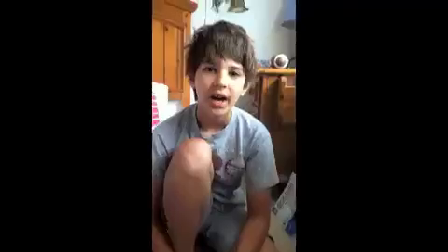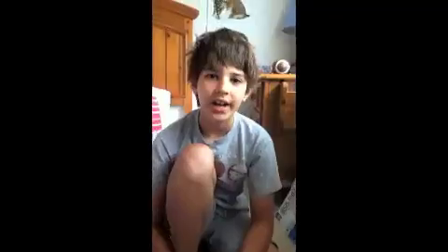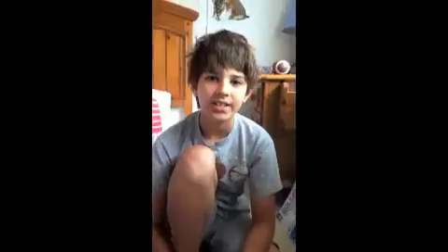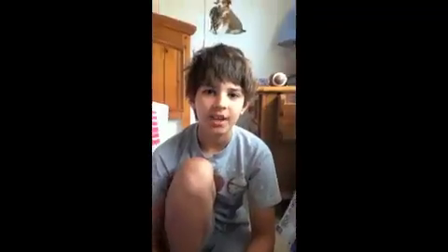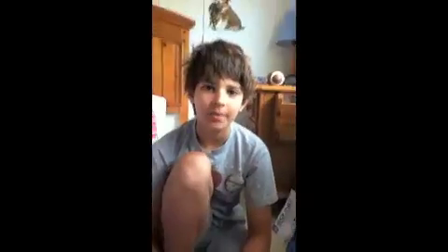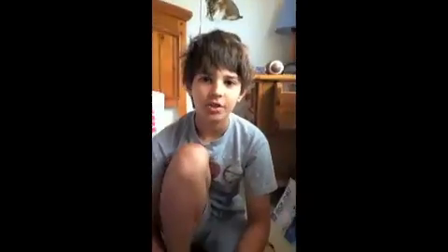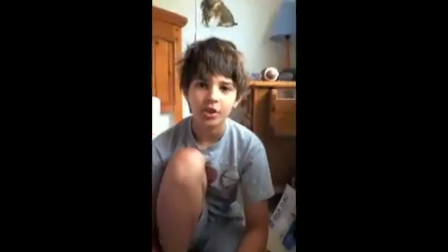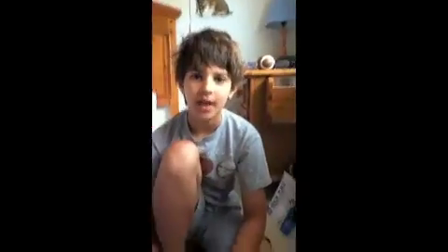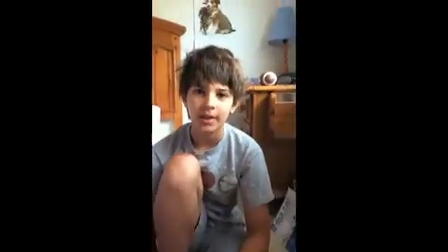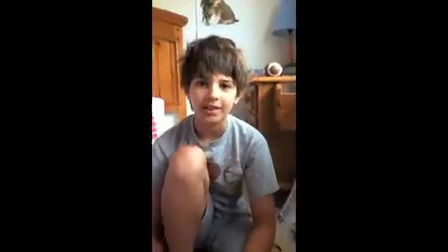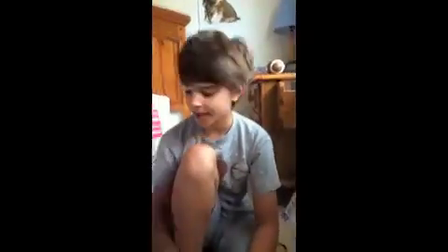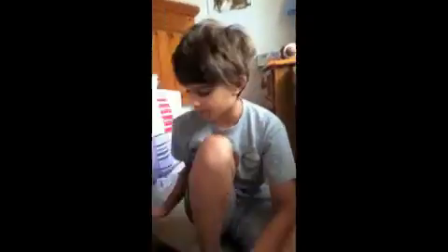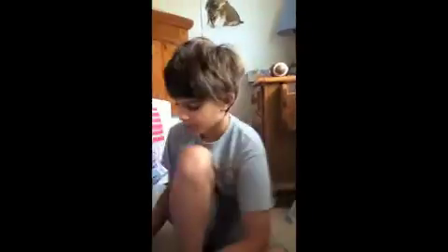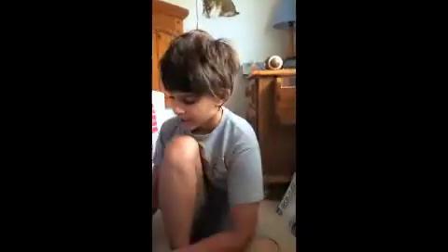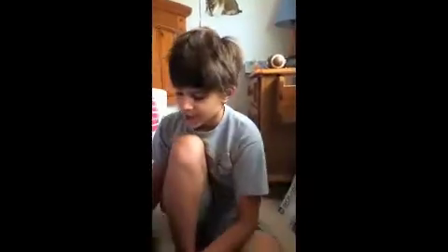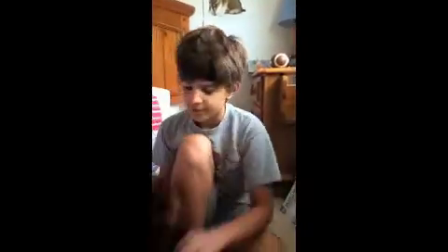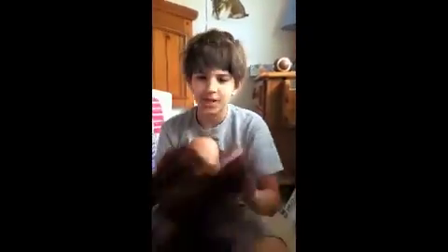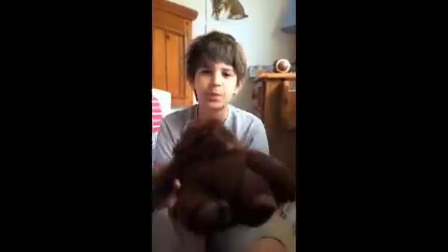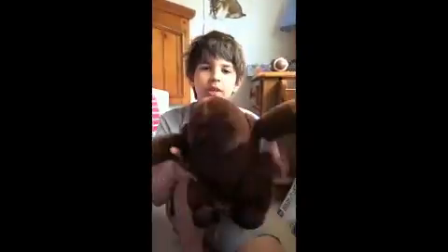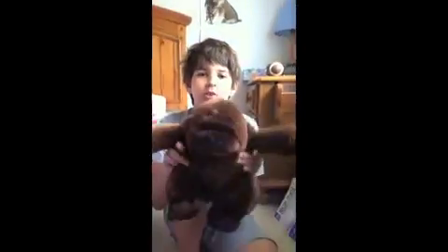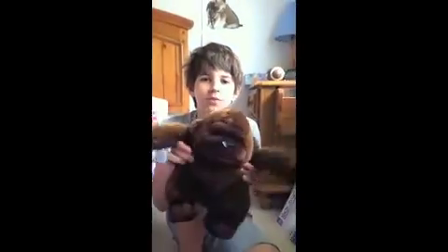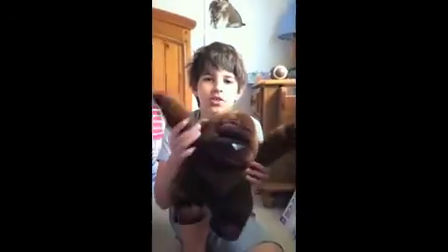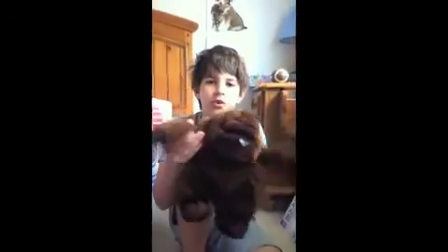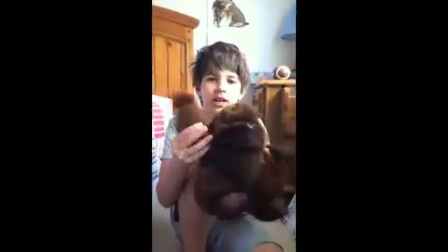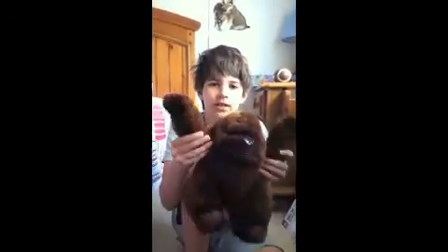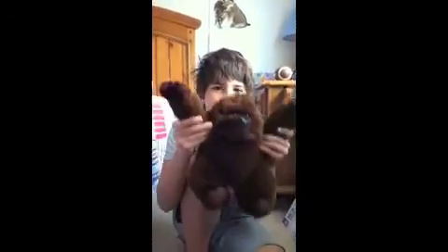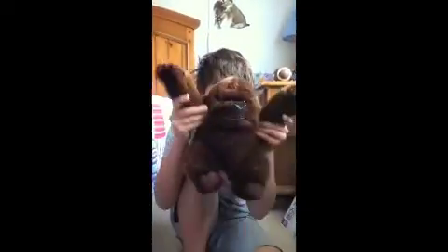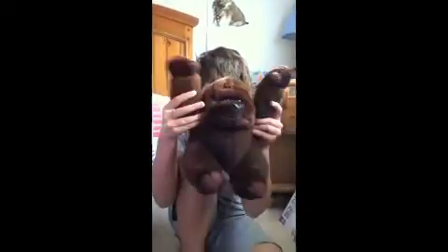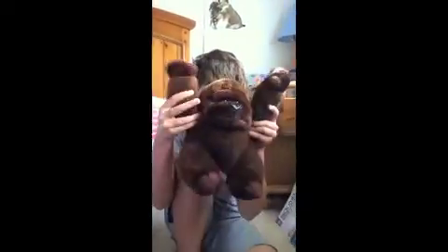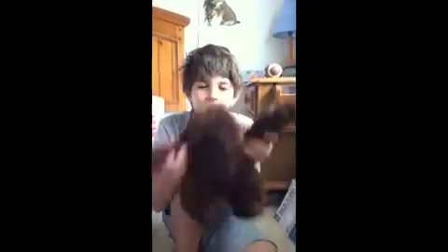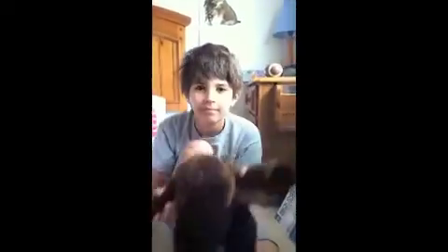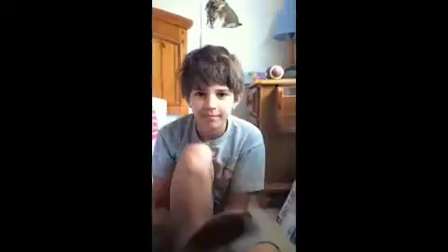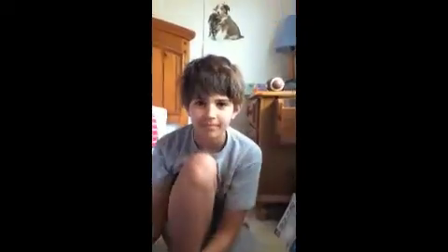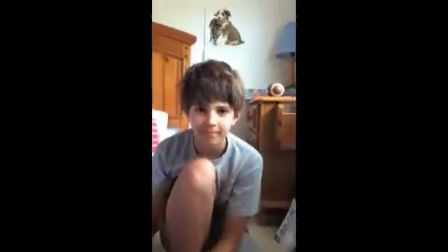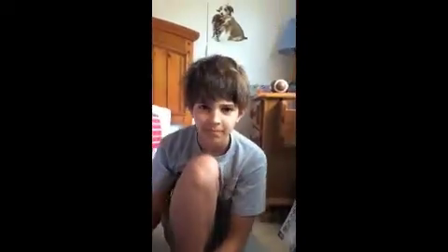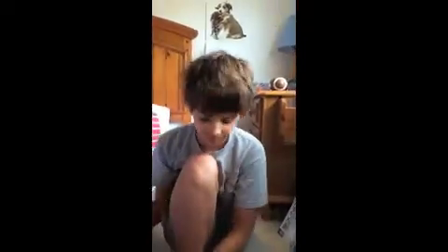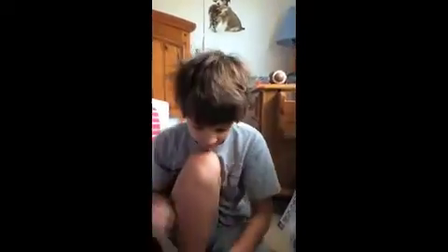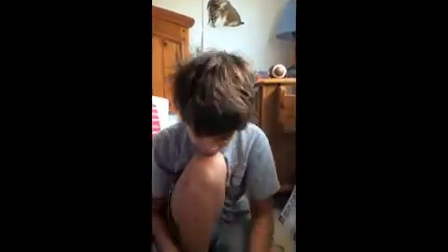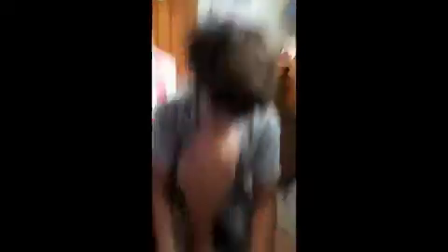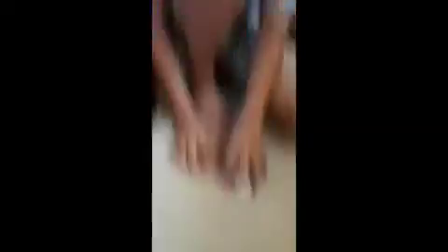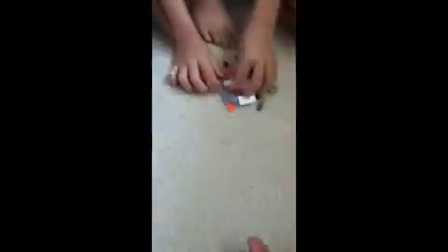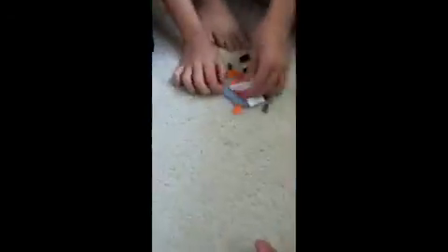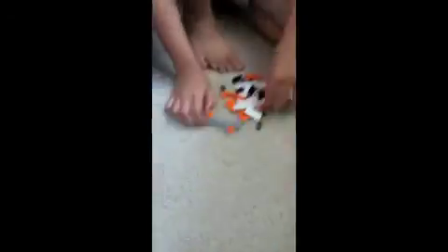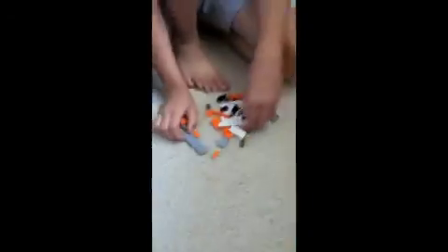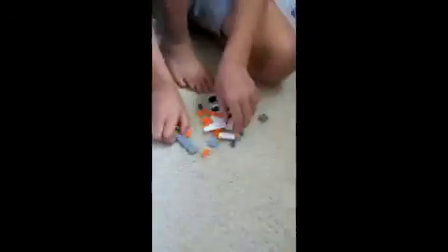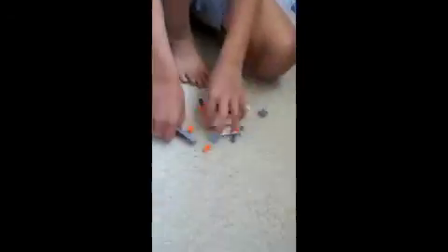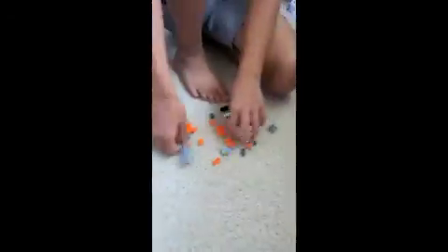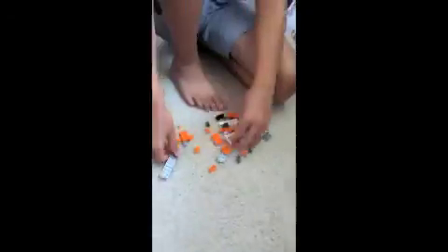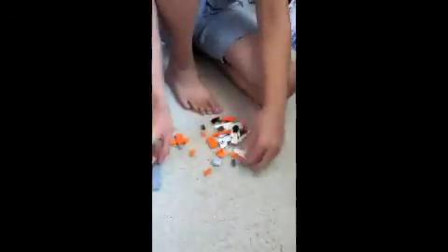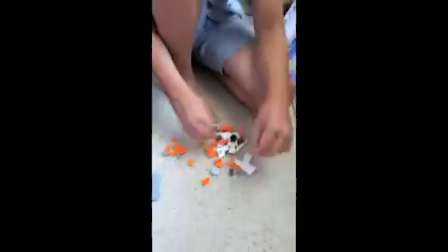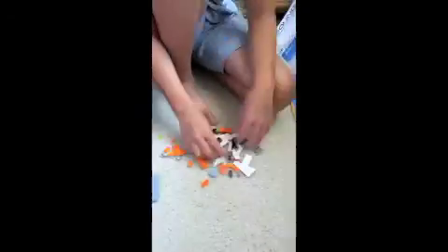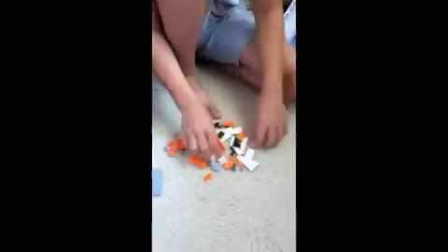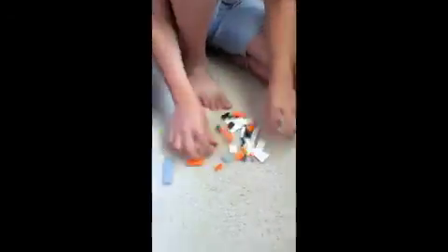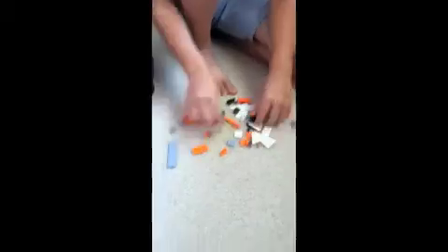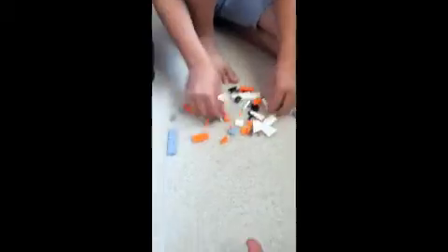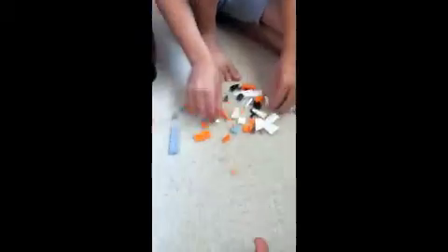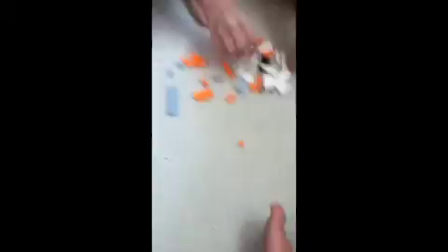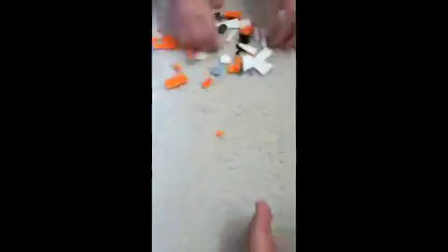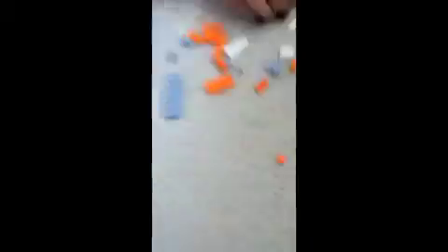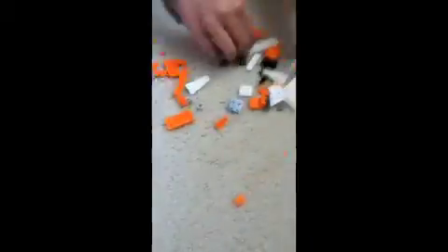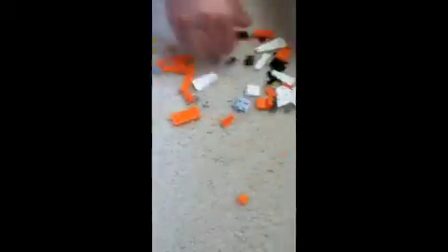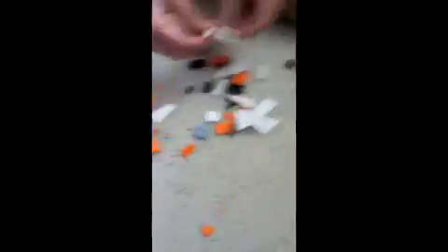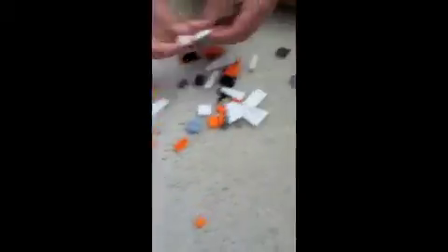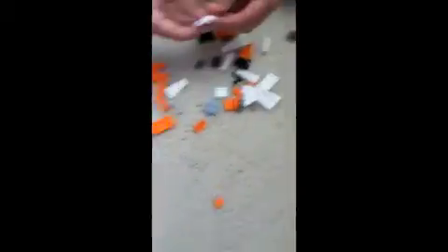Hi guys! Now I'm going to show you how to make a Lego boat, and this right here is Mr. Gorilla. Hi! So, let's find our pieces.